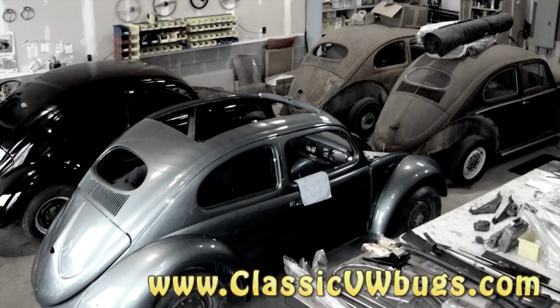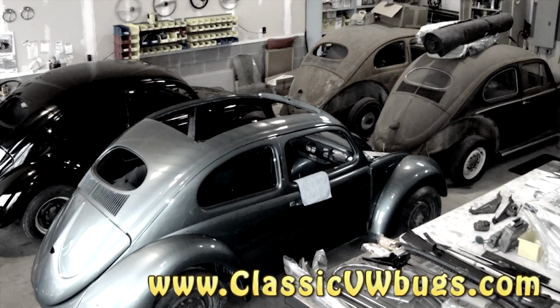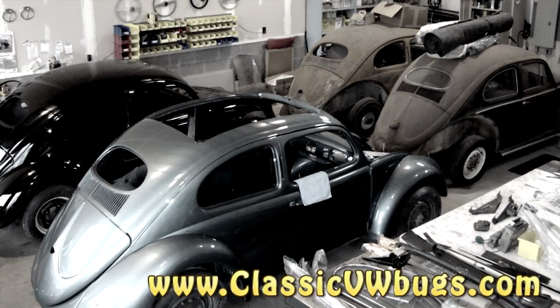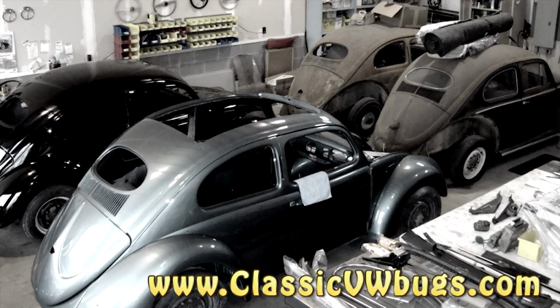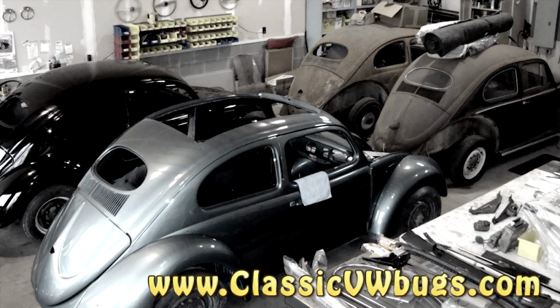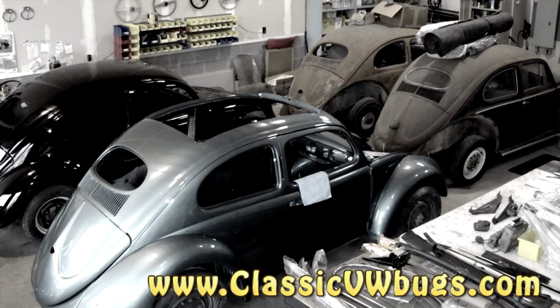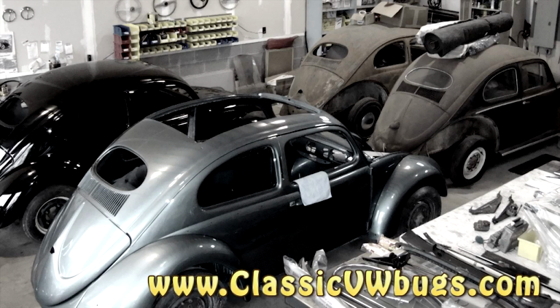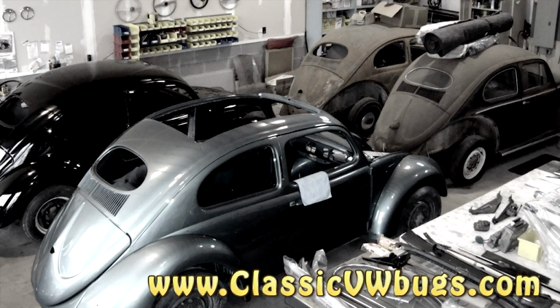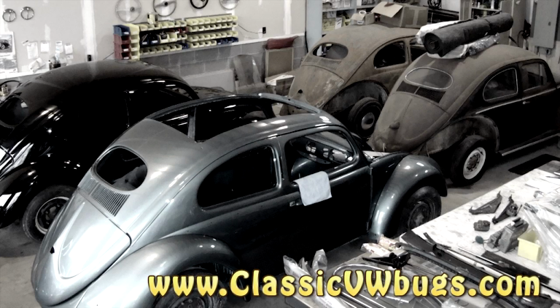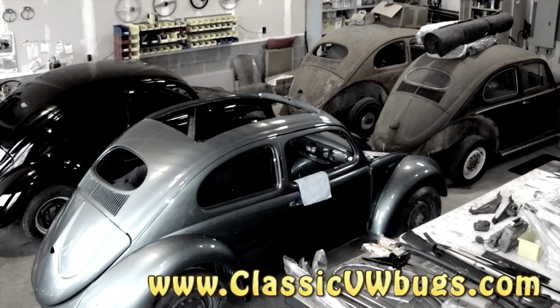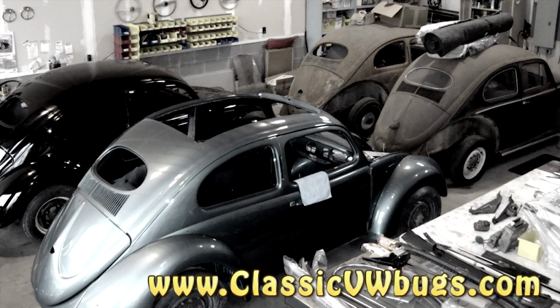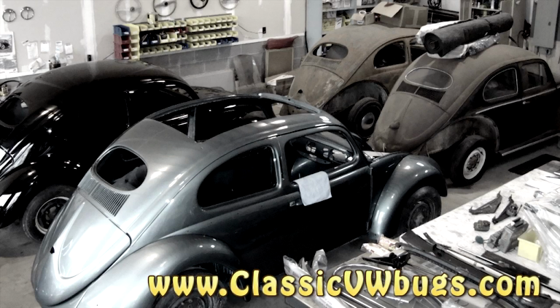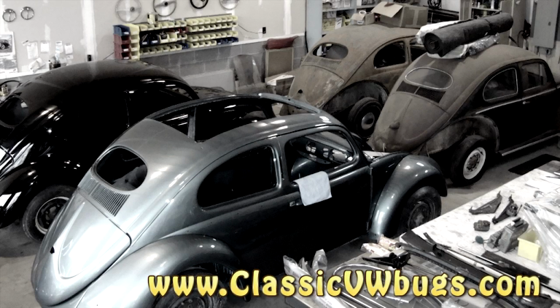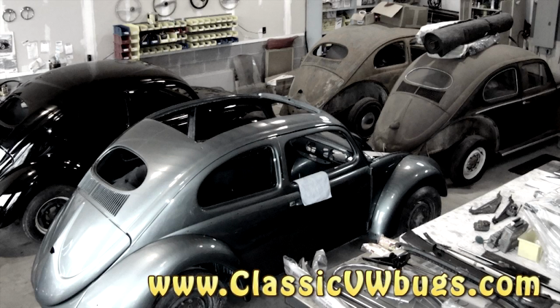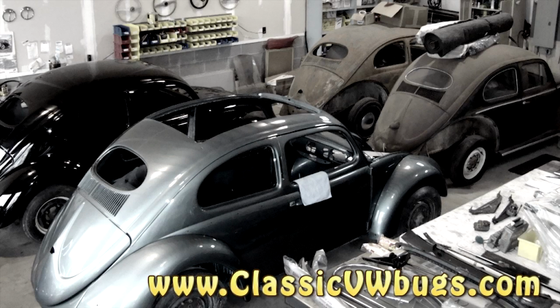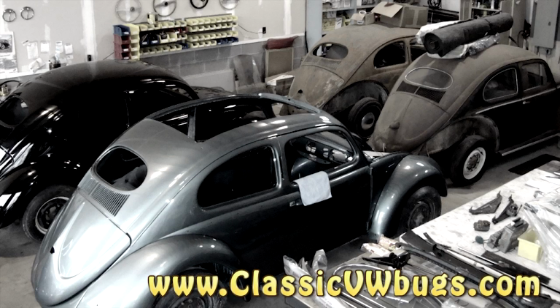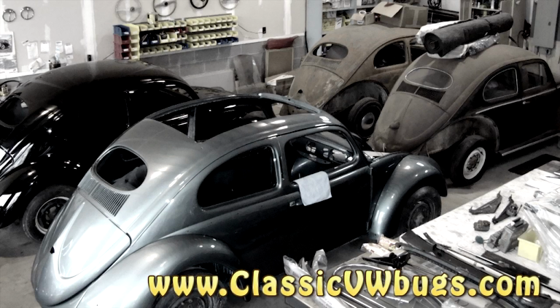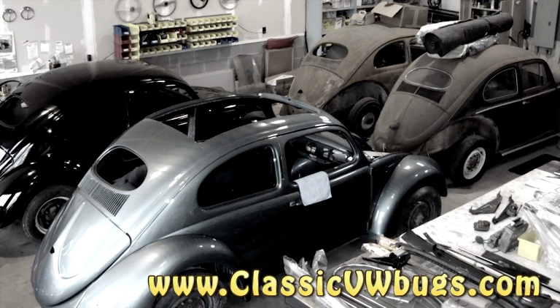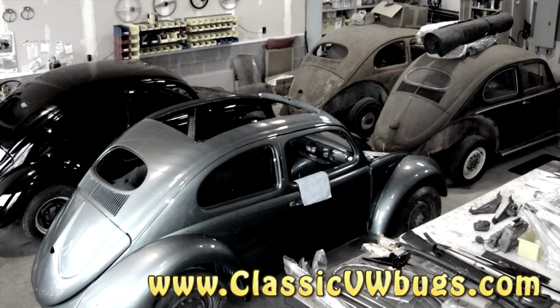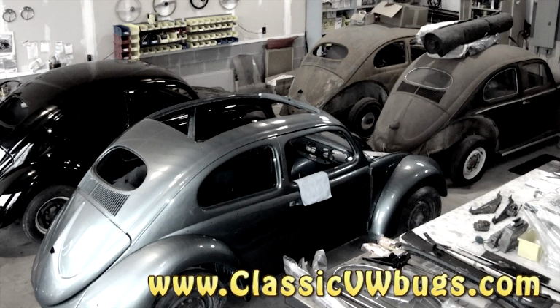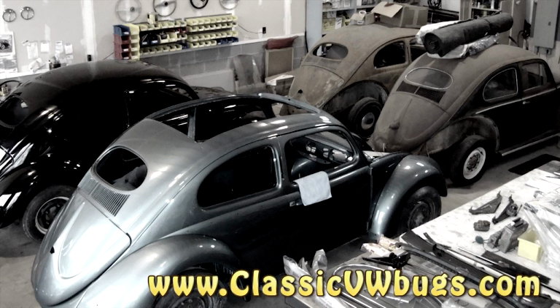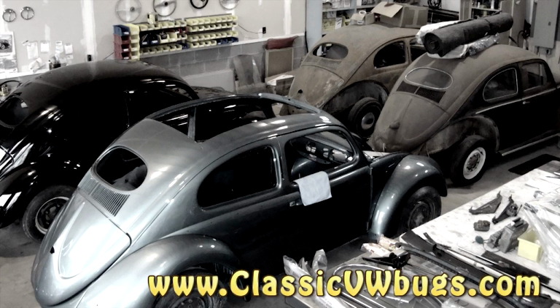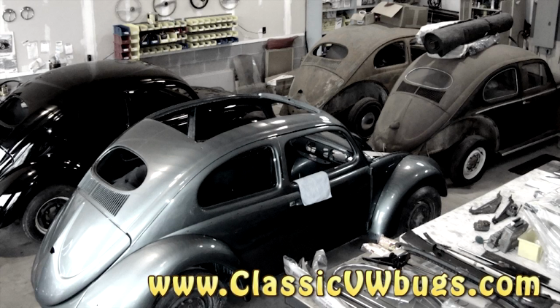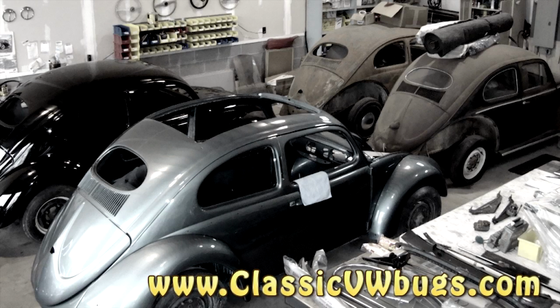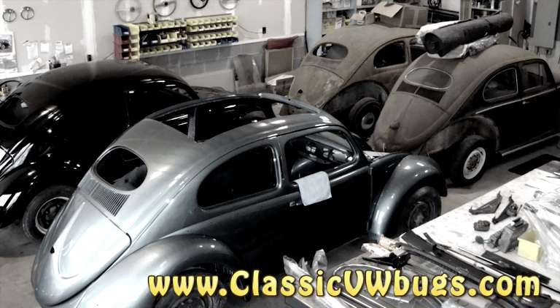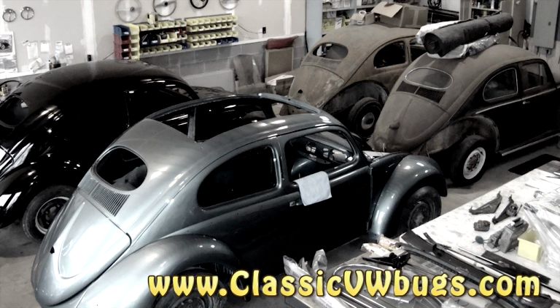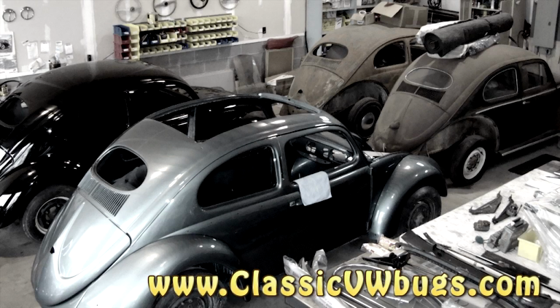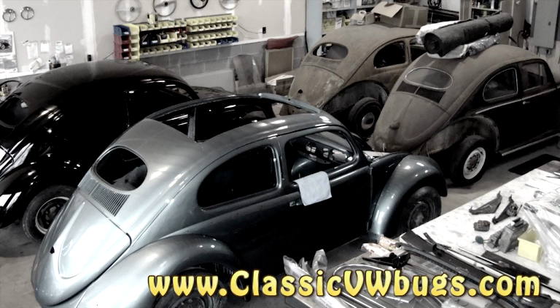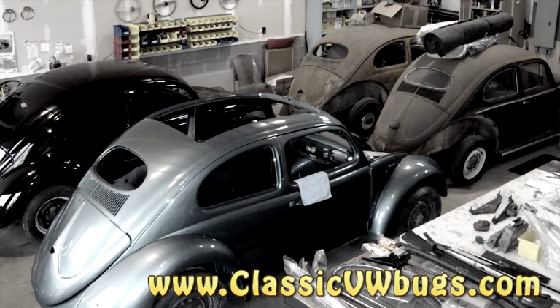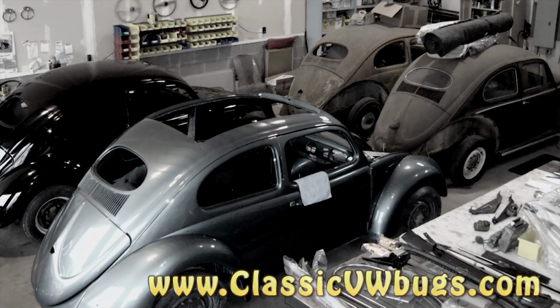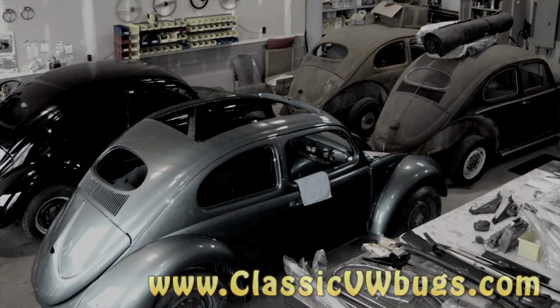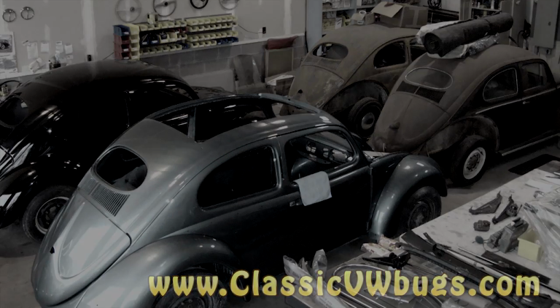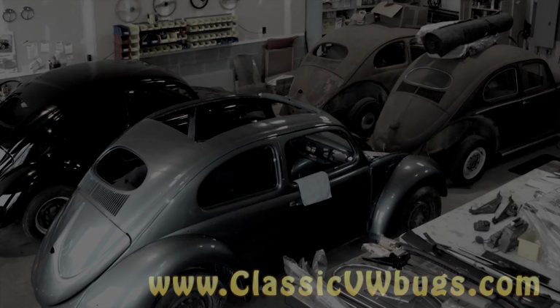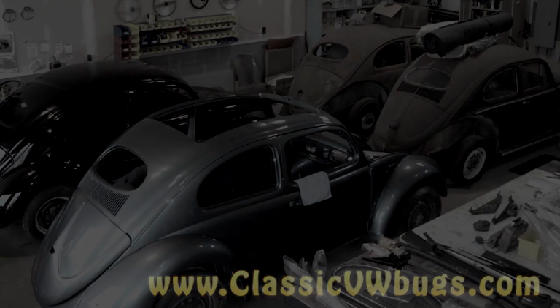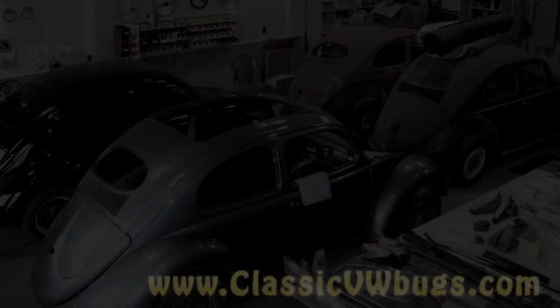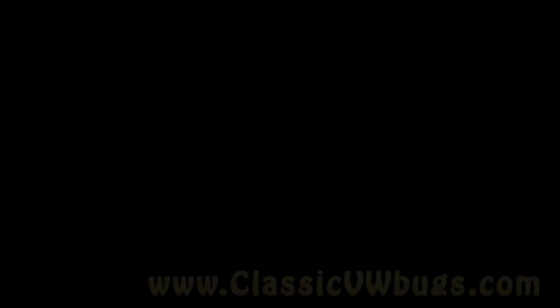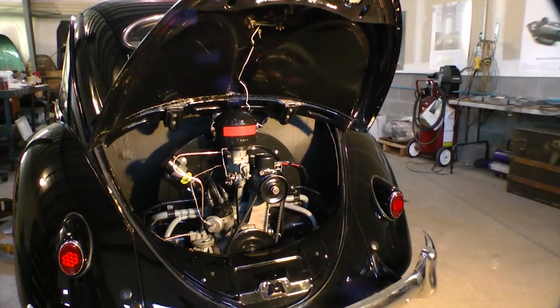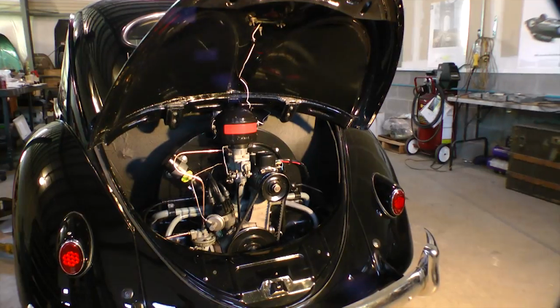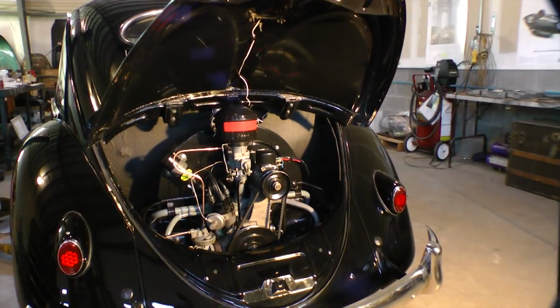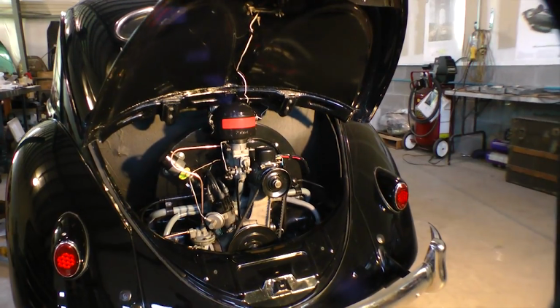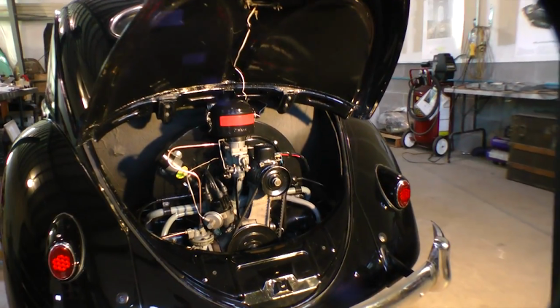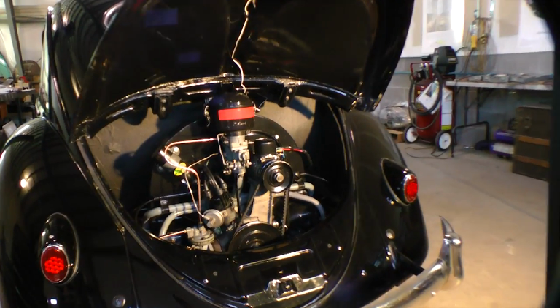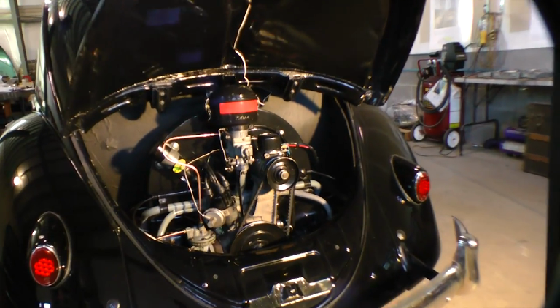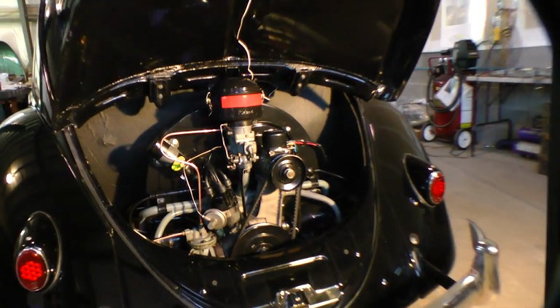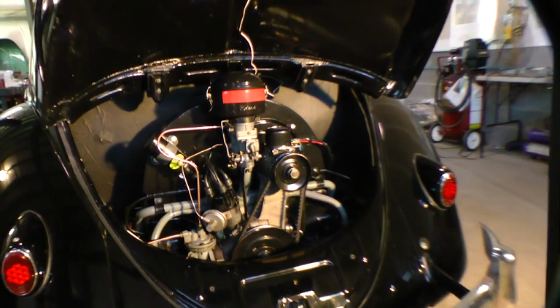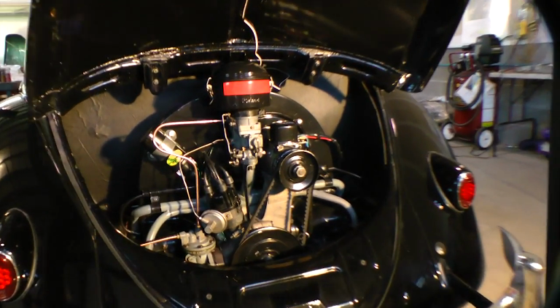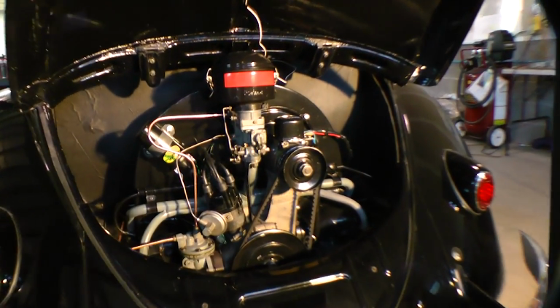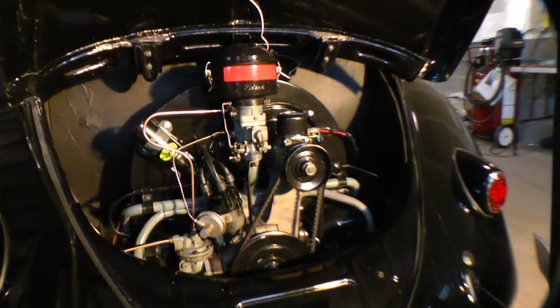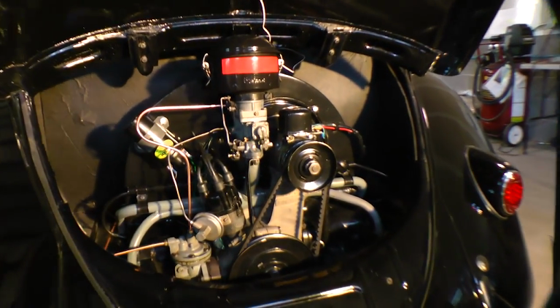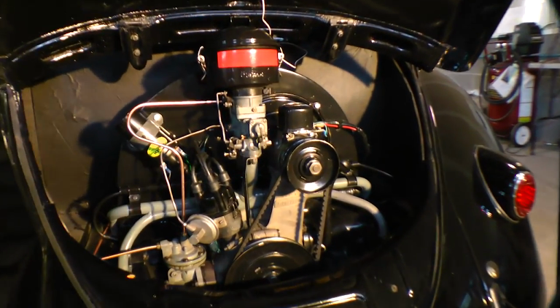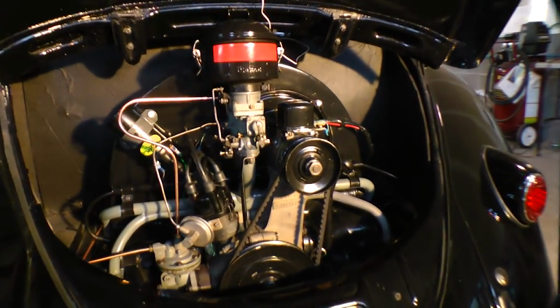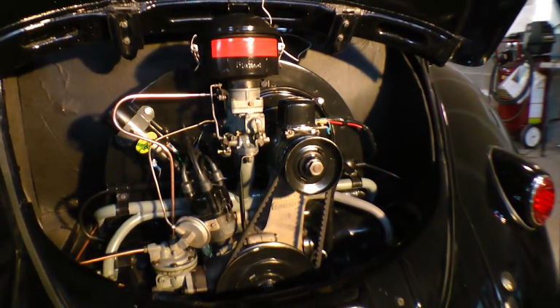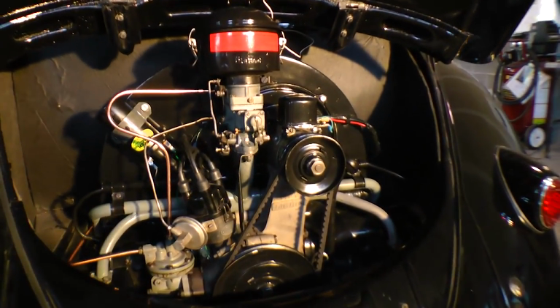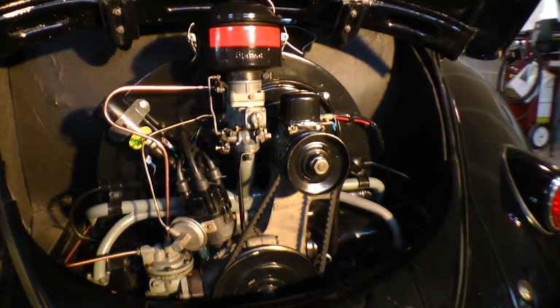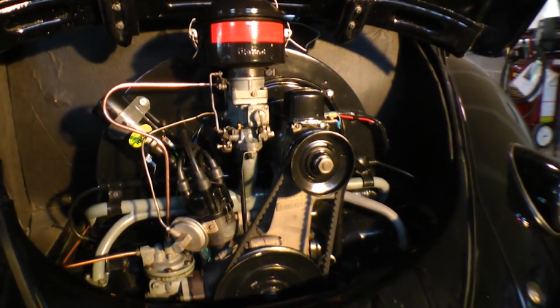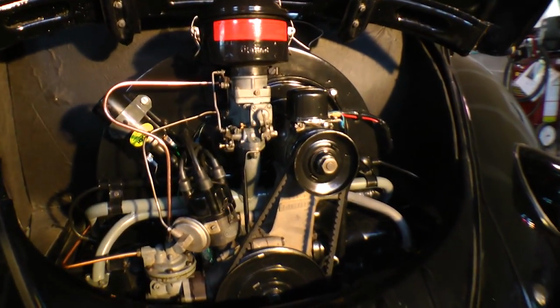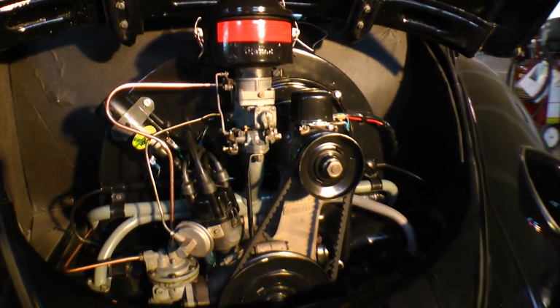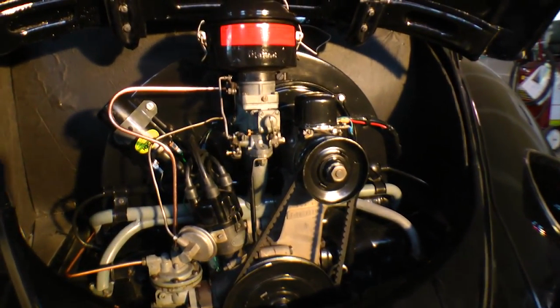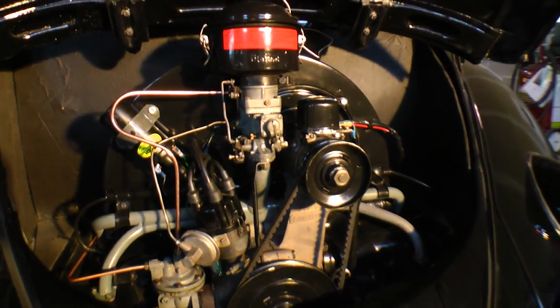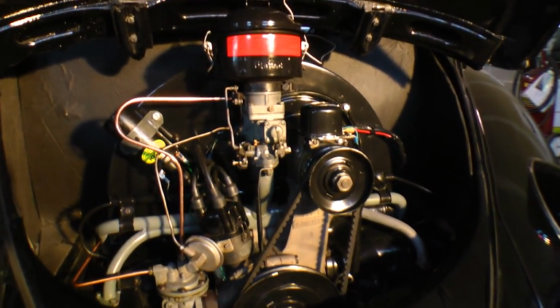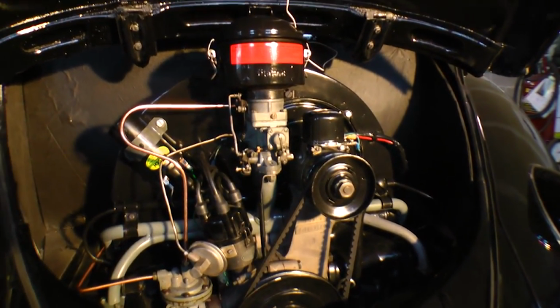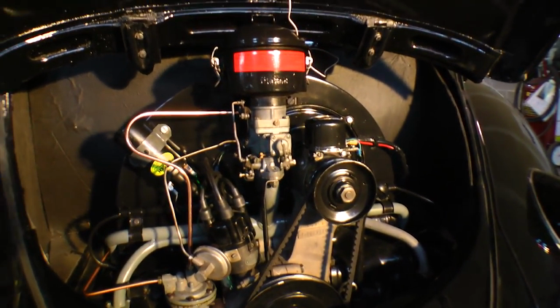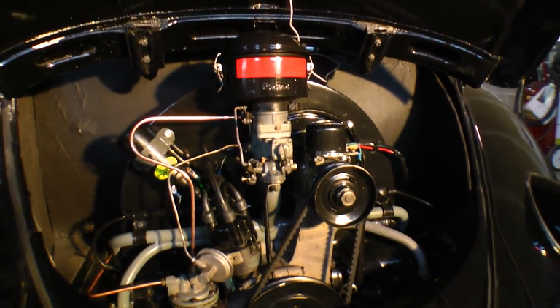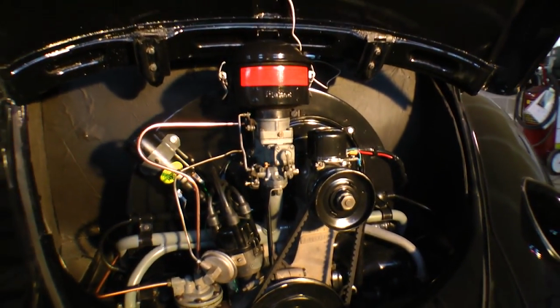Hey guys, Chris again from ClassicVWBugs.com. In this tip we're going to do something real fun — we're going to remove the engine out of our Classic VW Beetle.